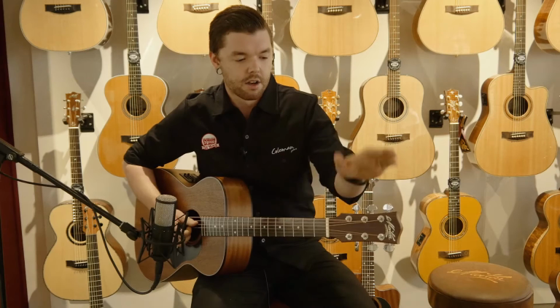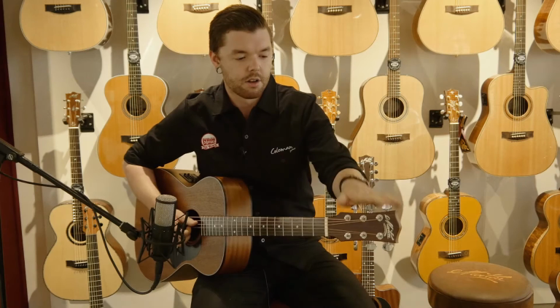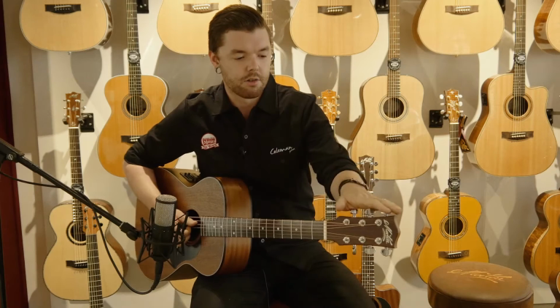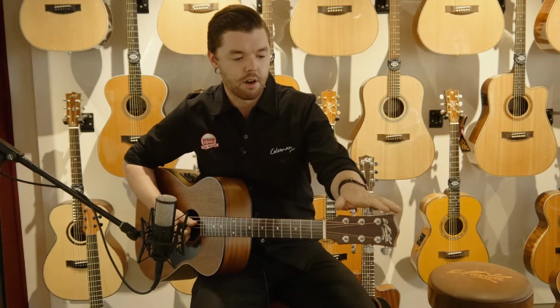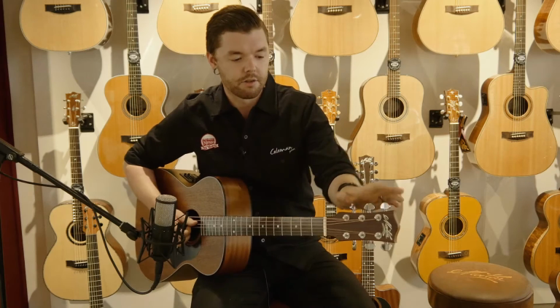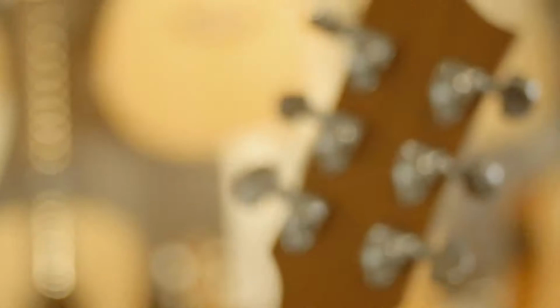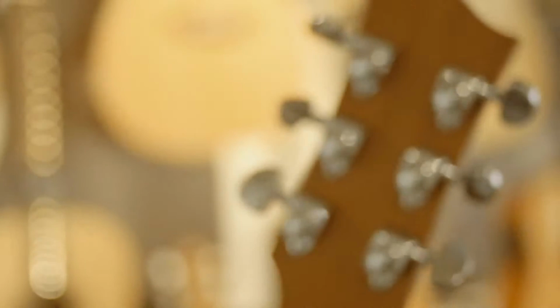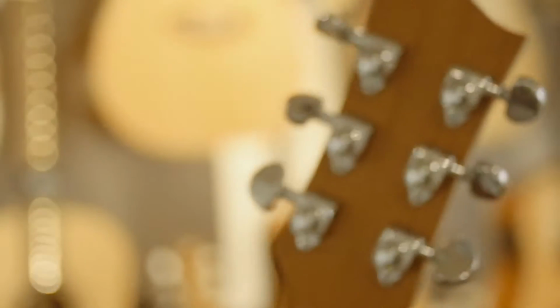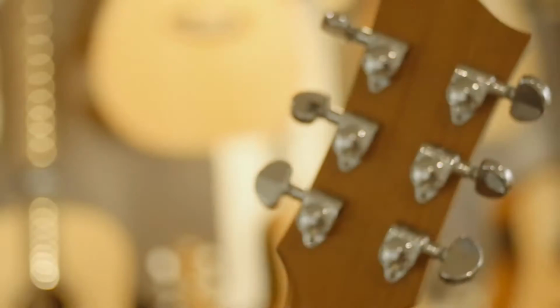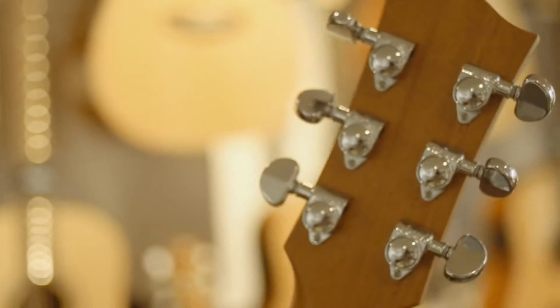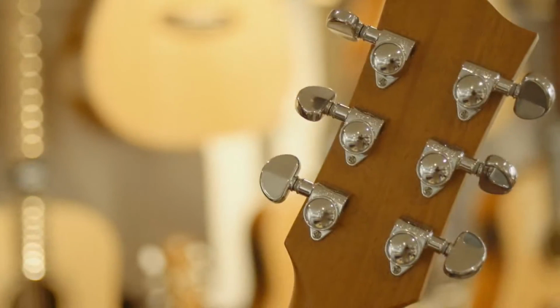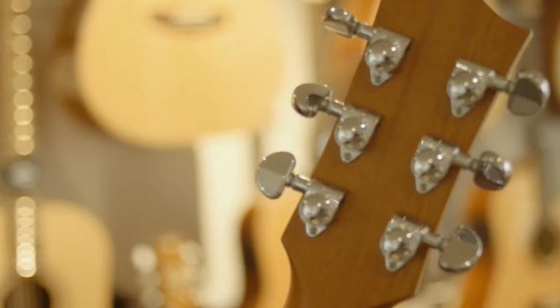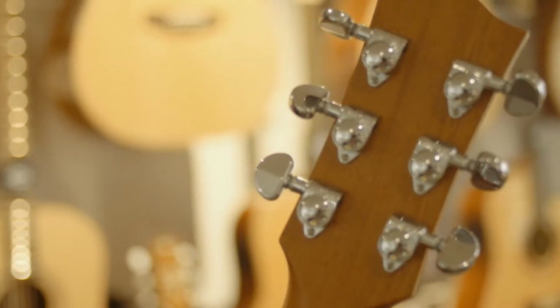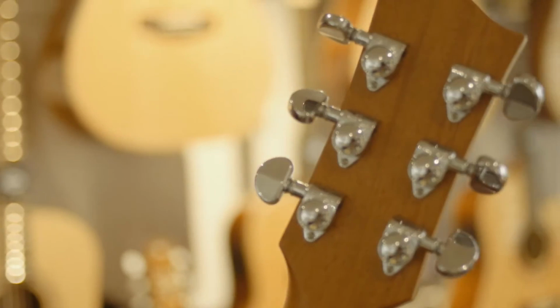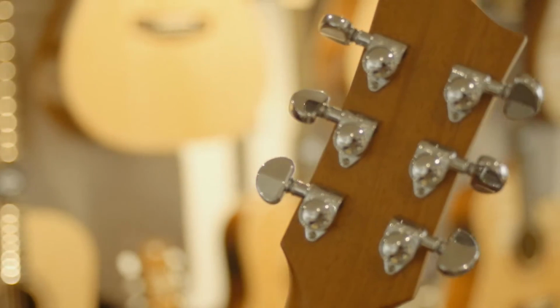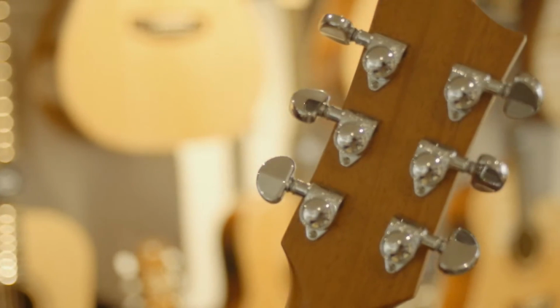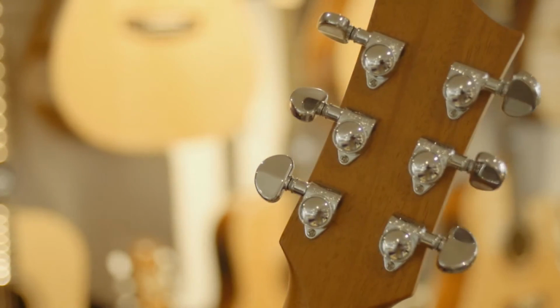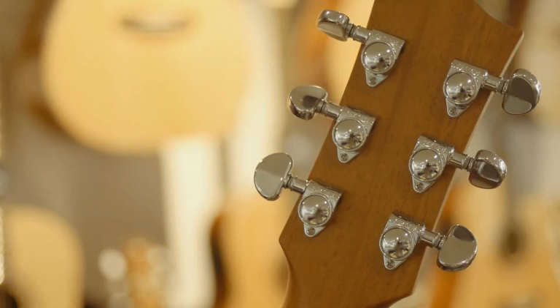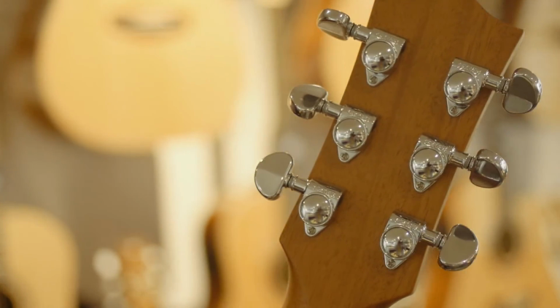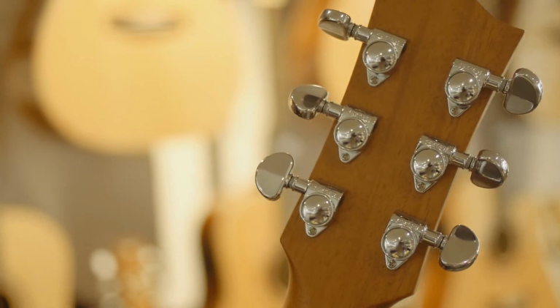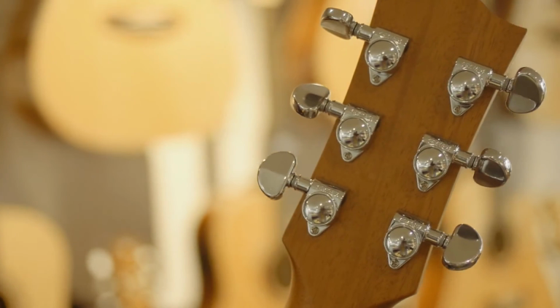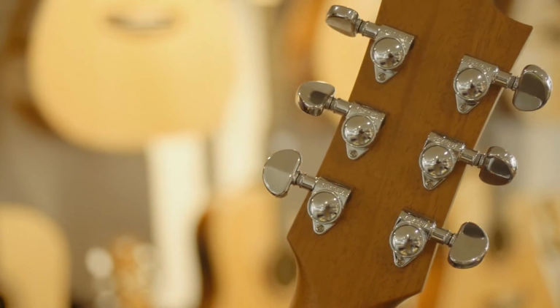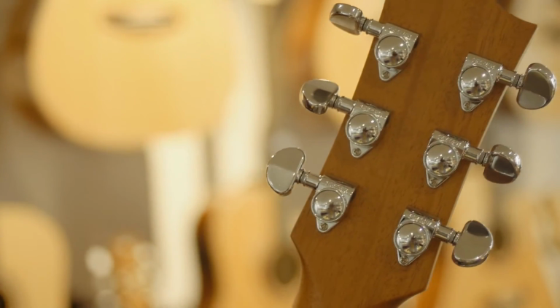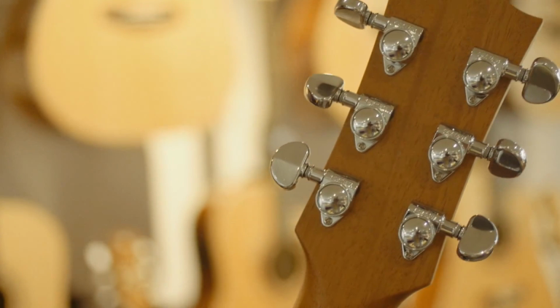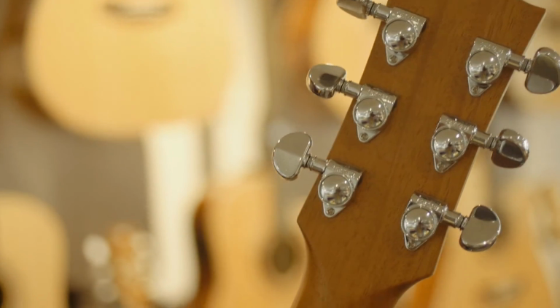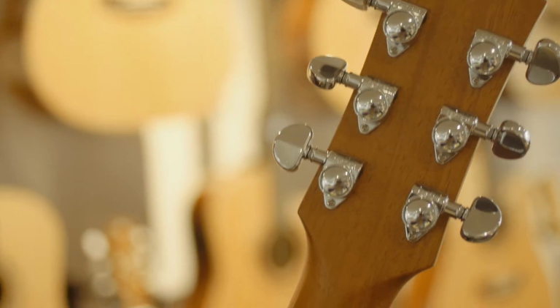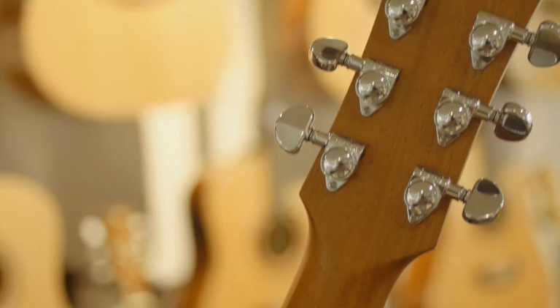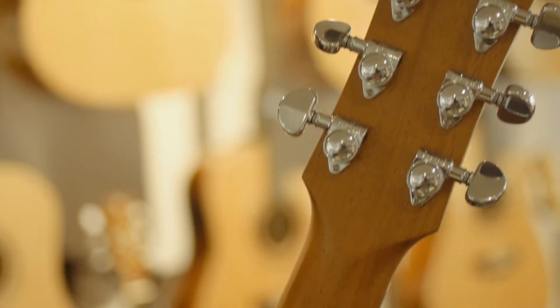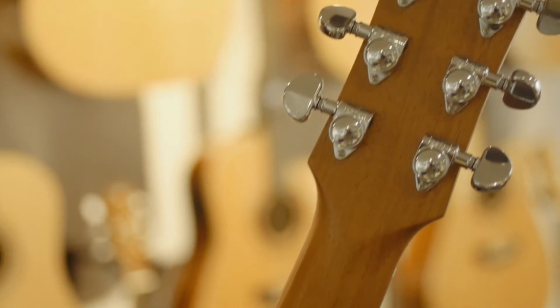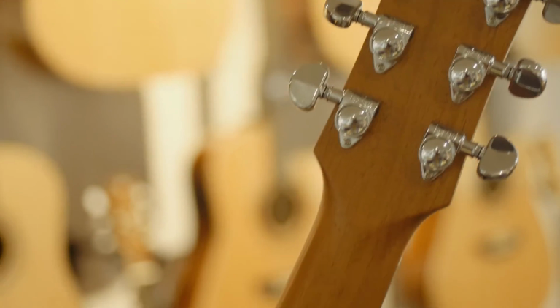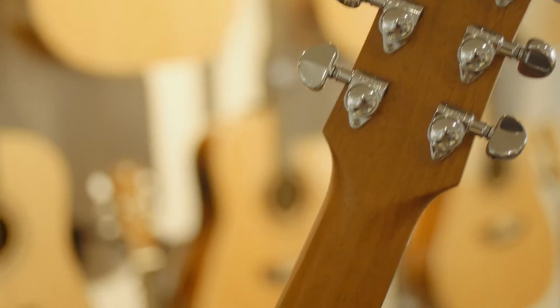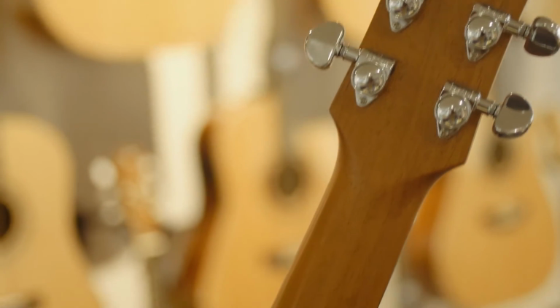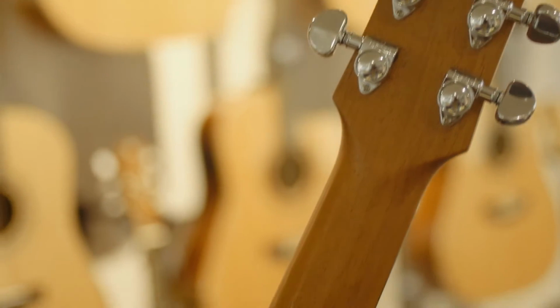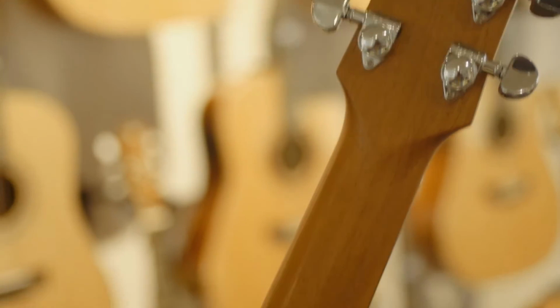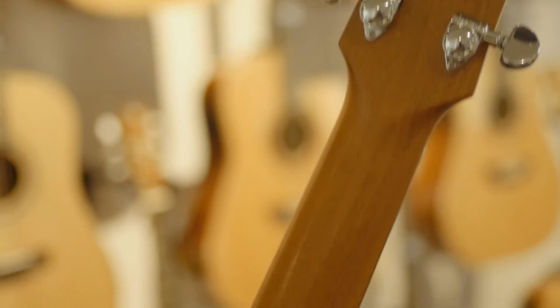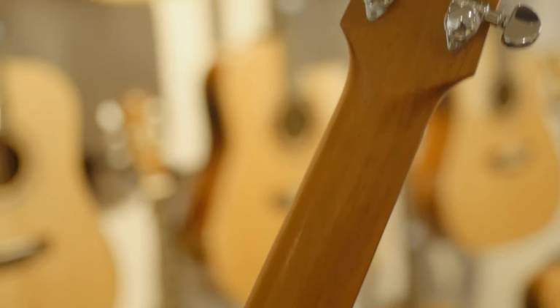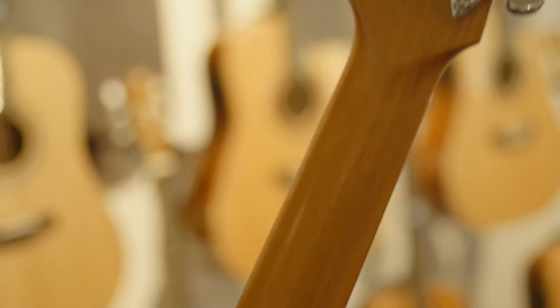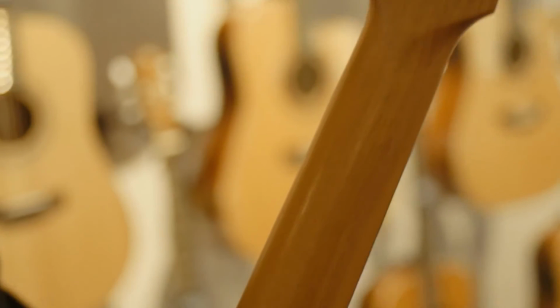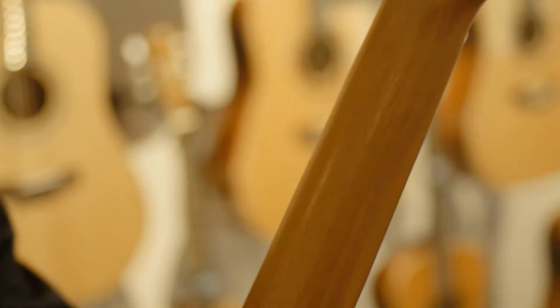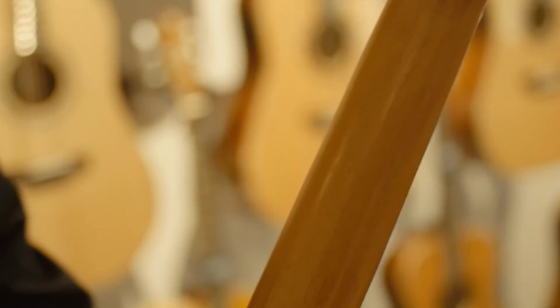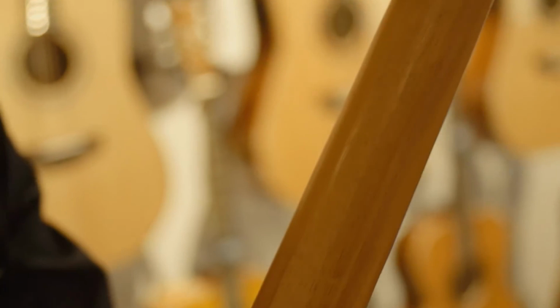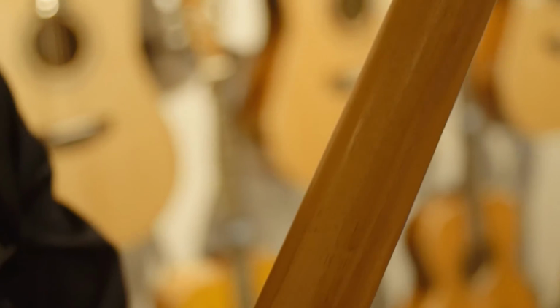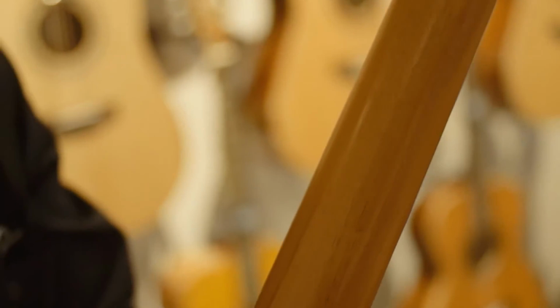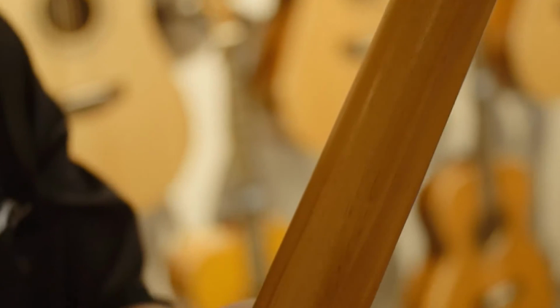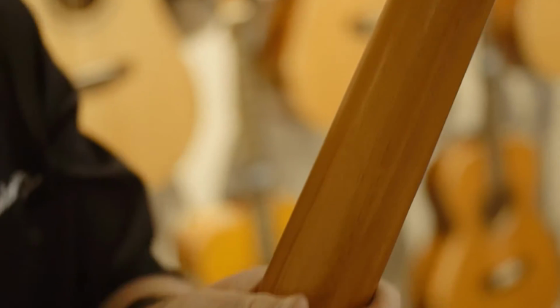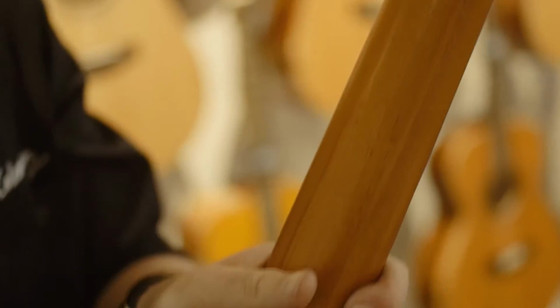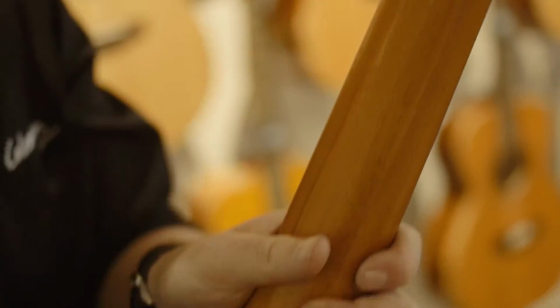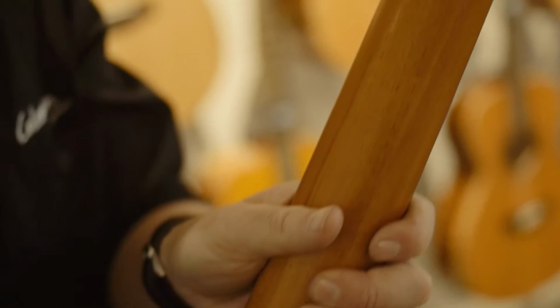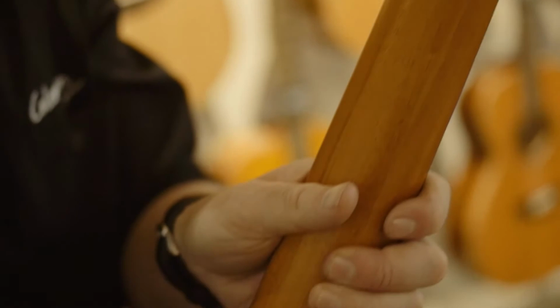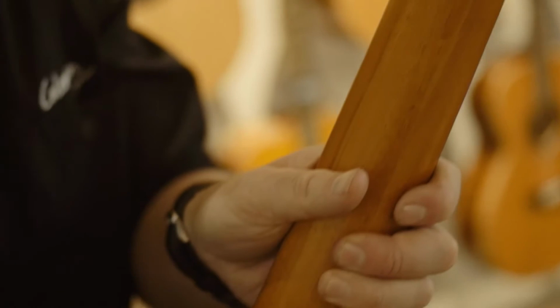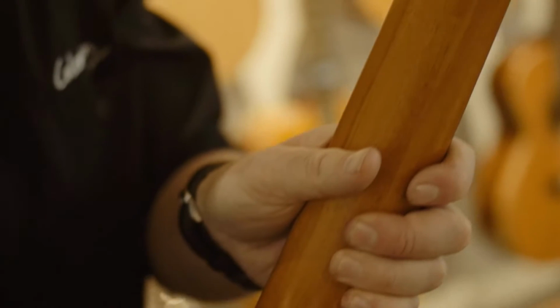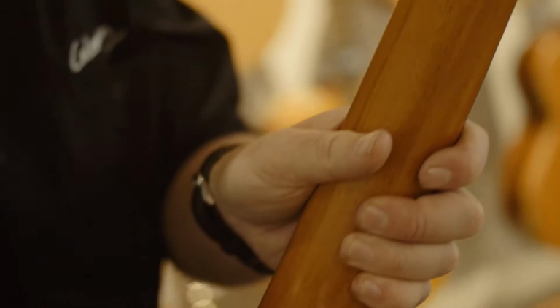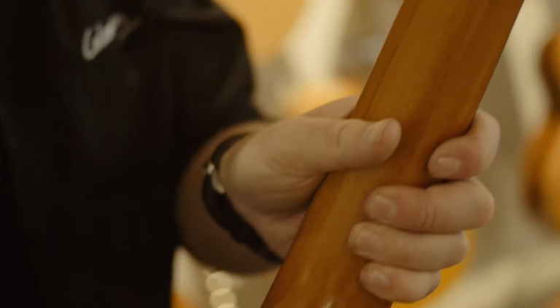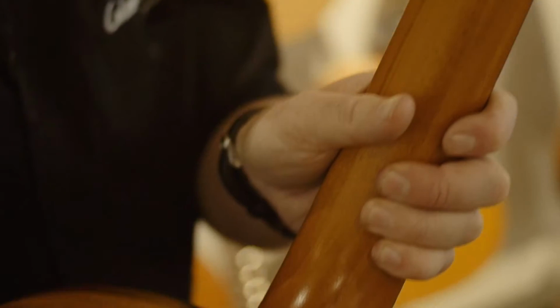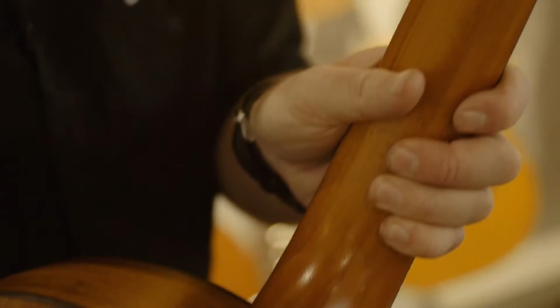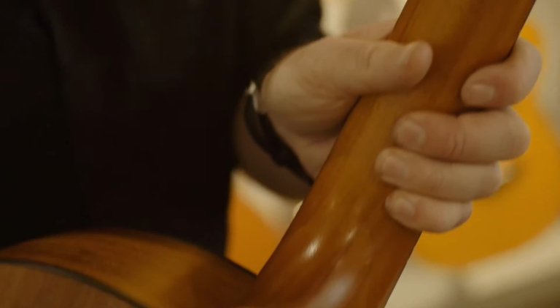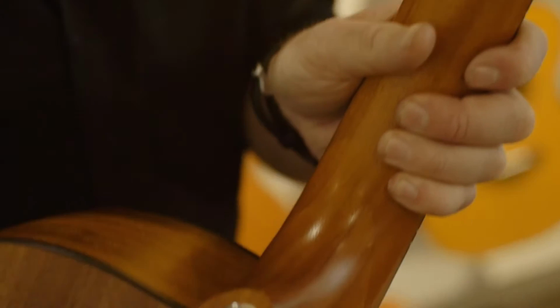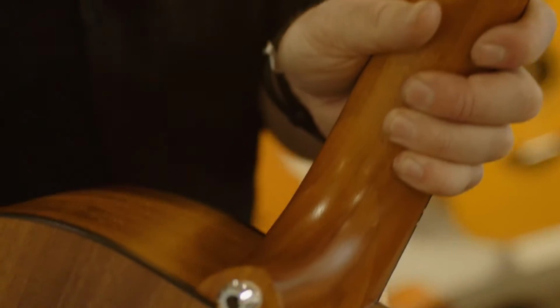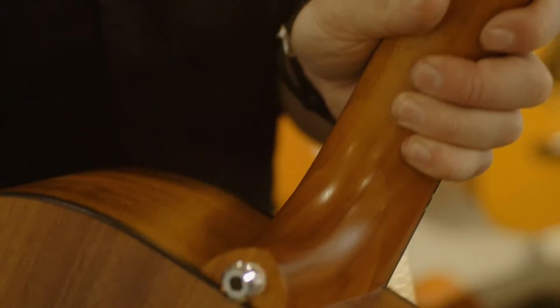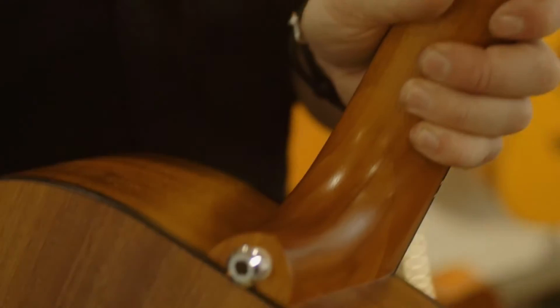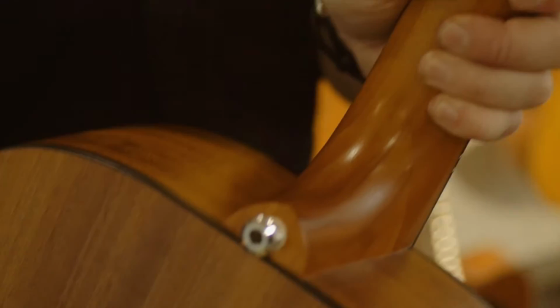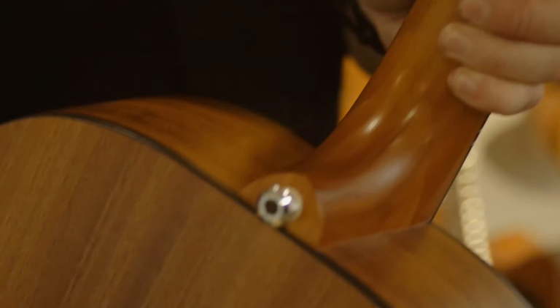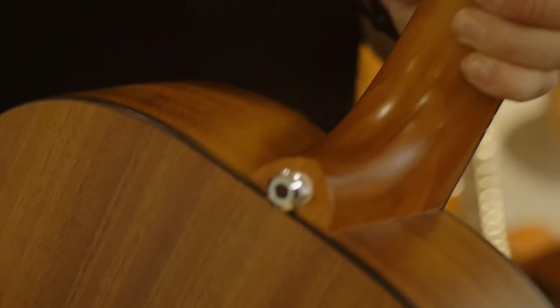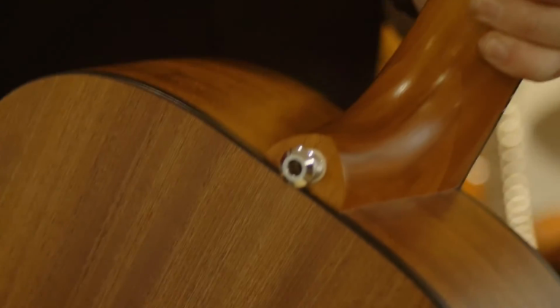Grover machine heads. Really great Australian Maiton quality. What else is there to say?